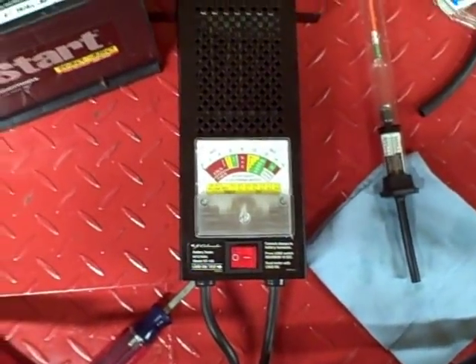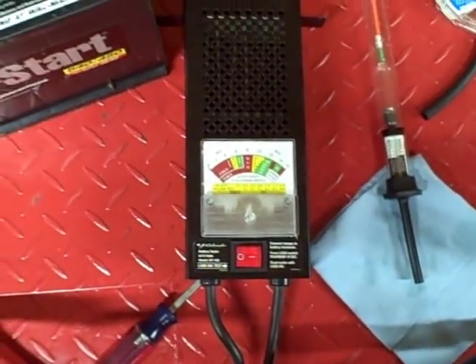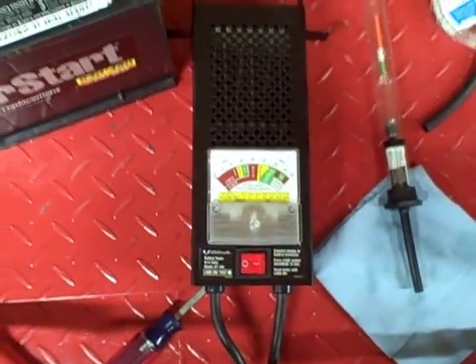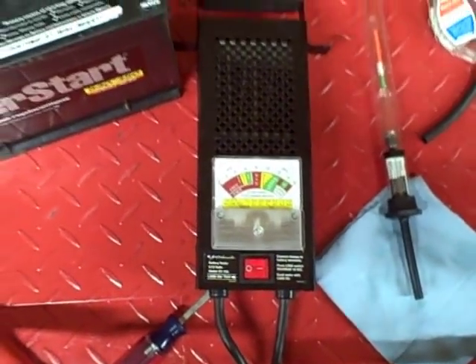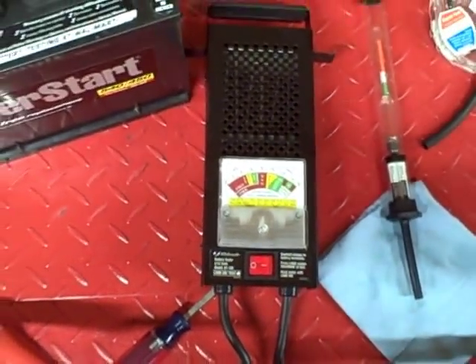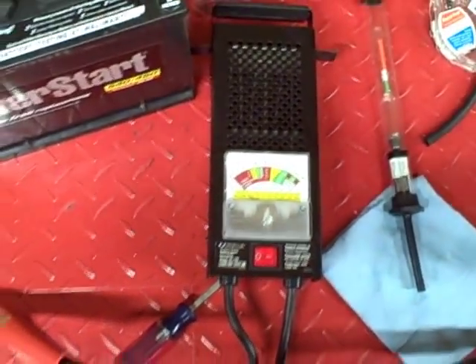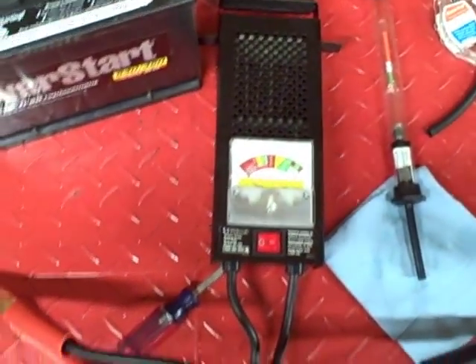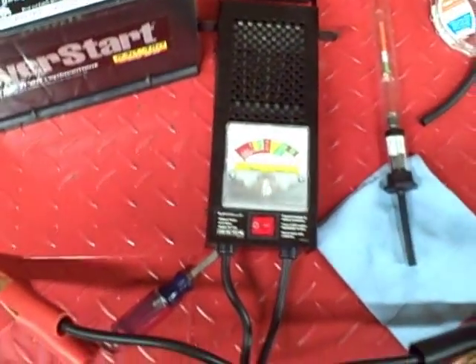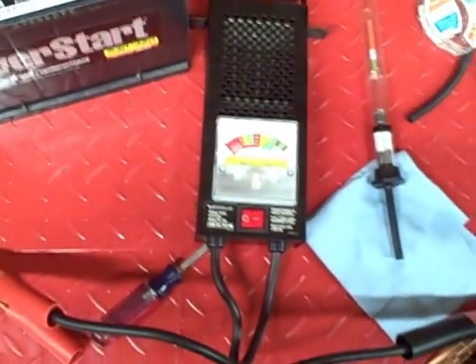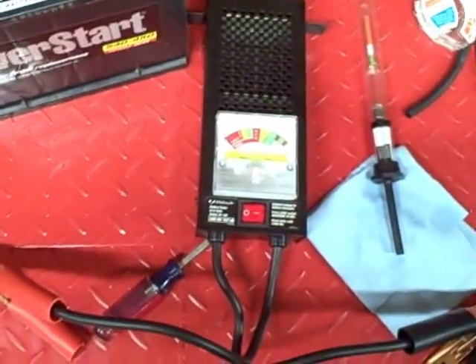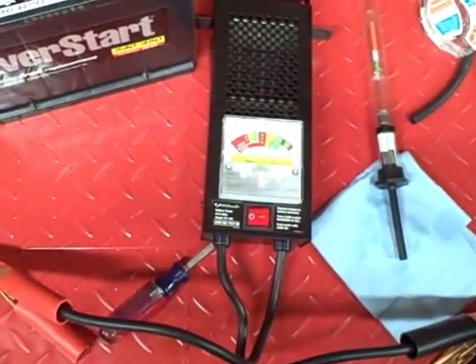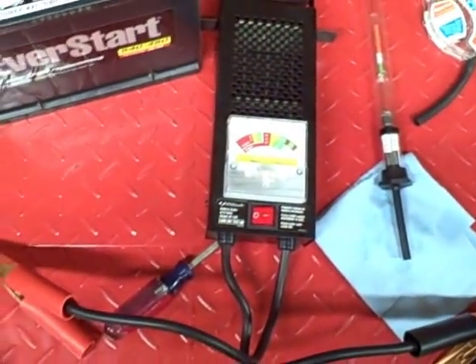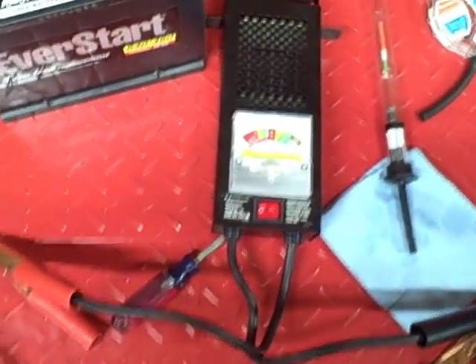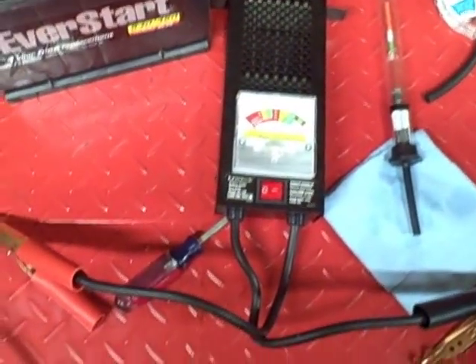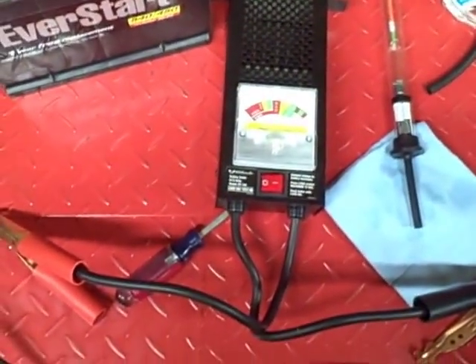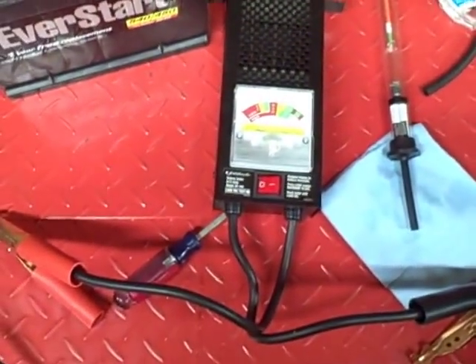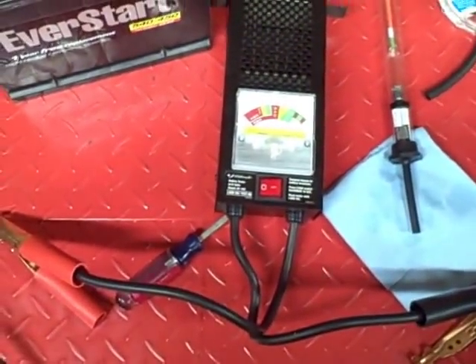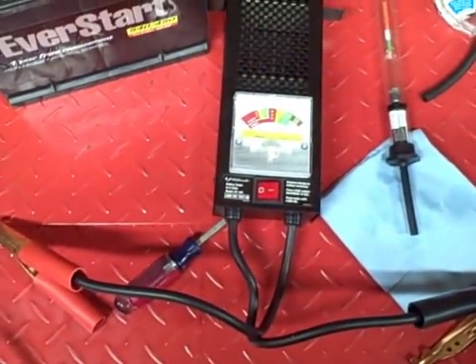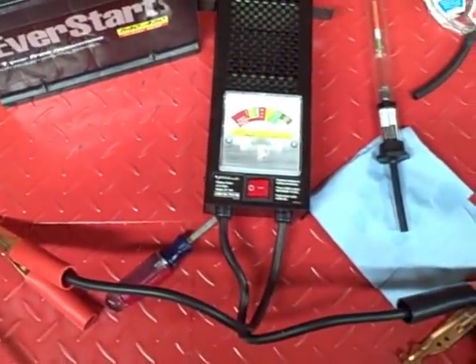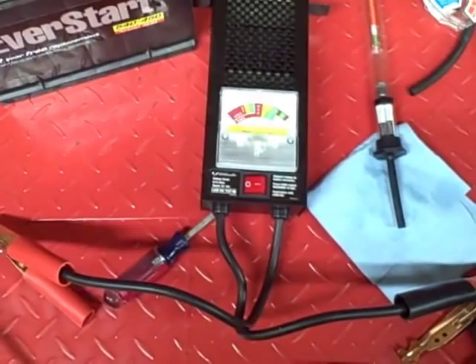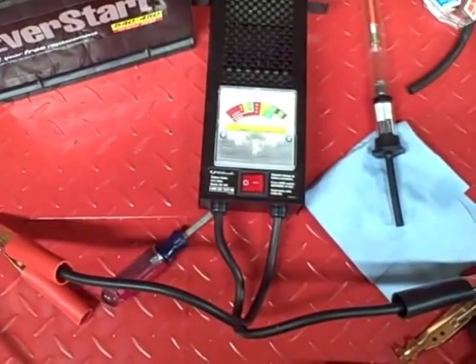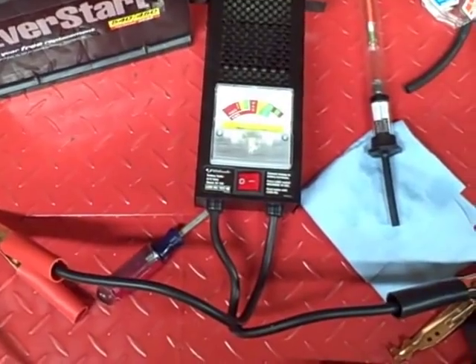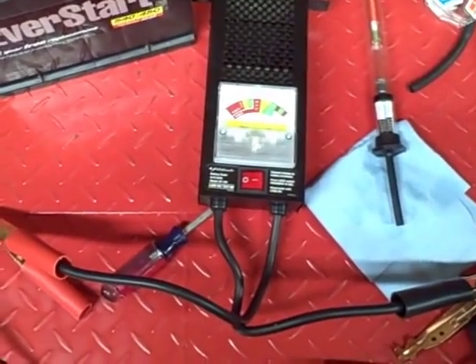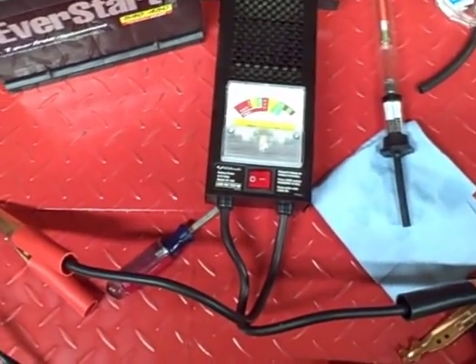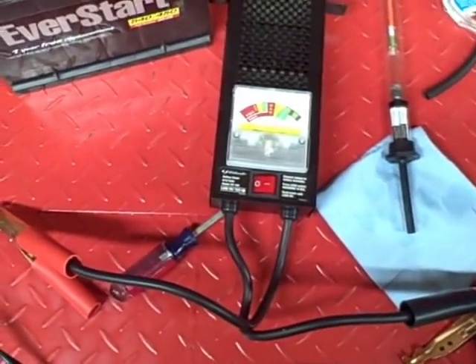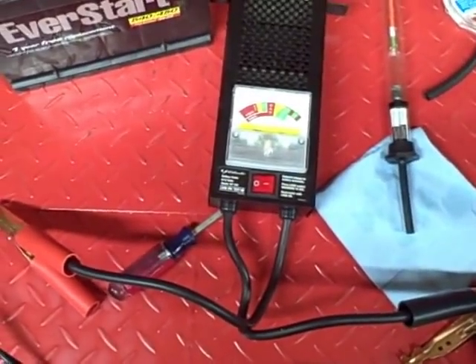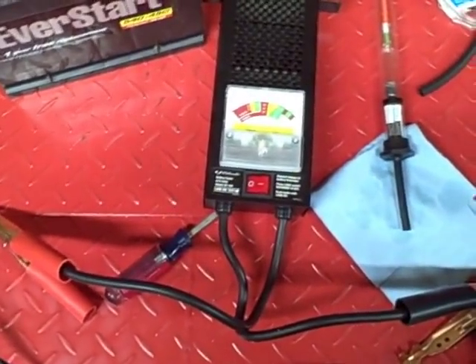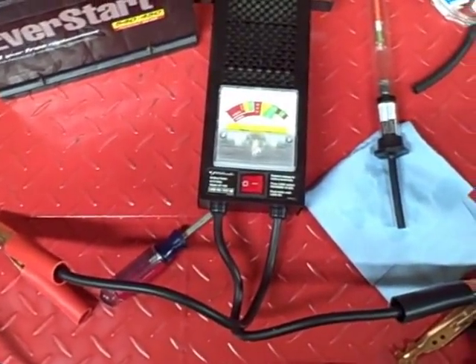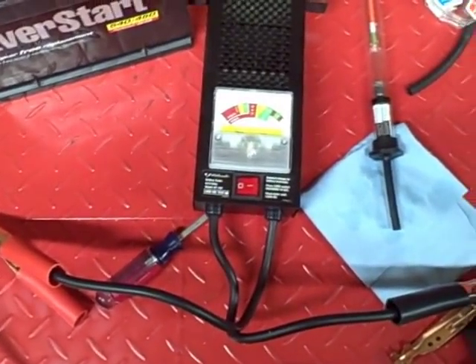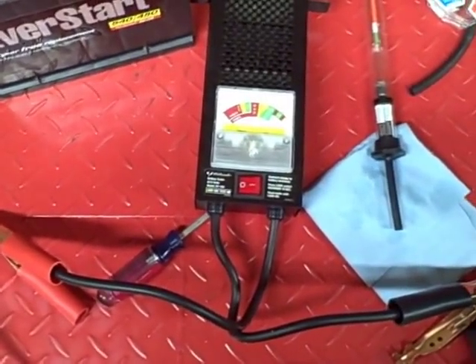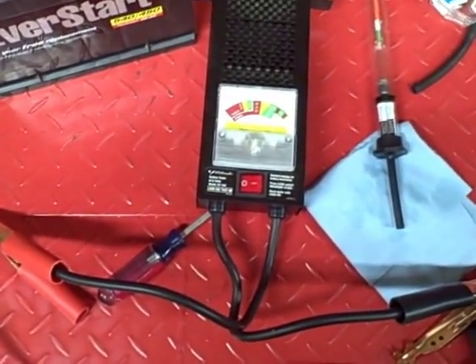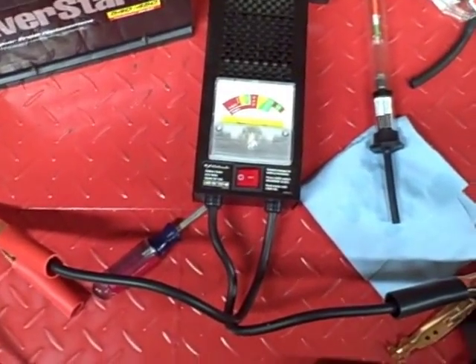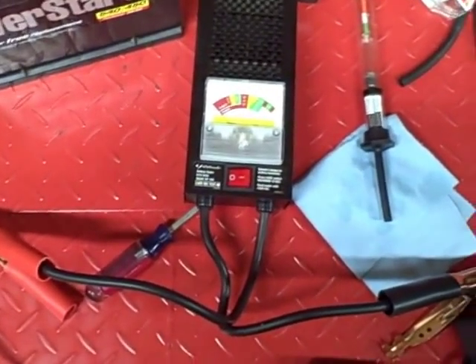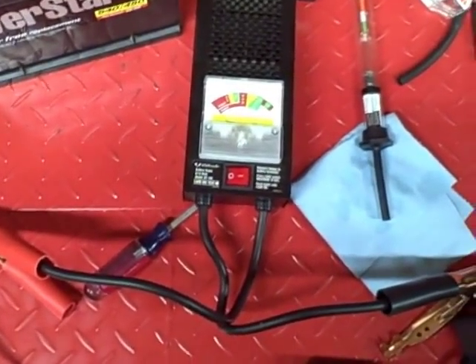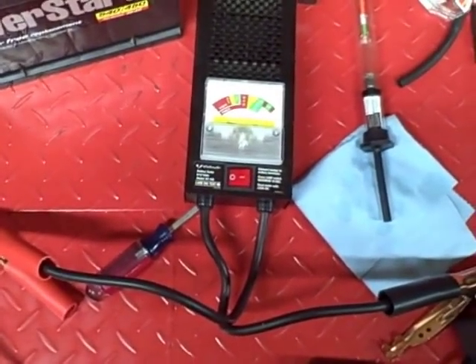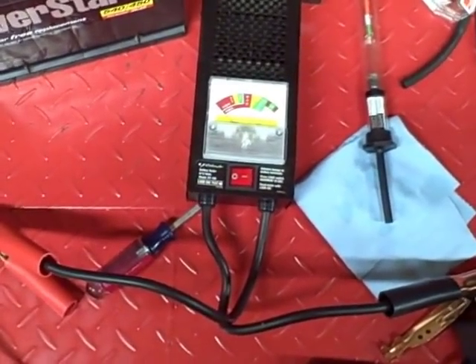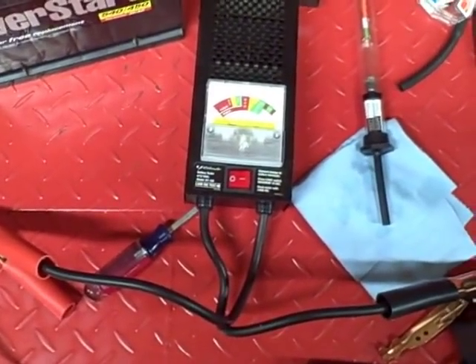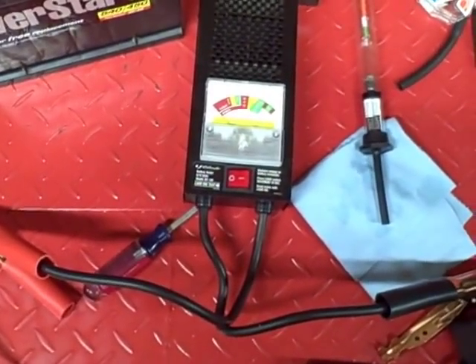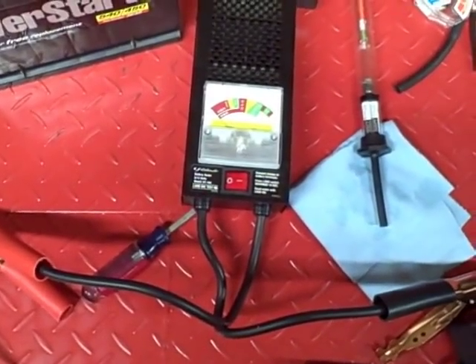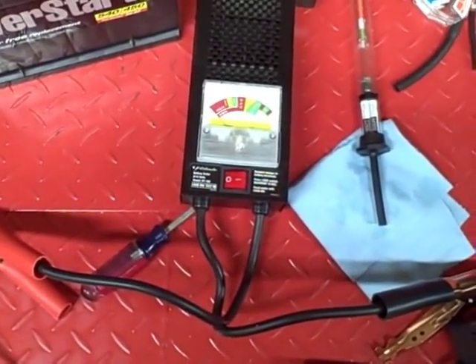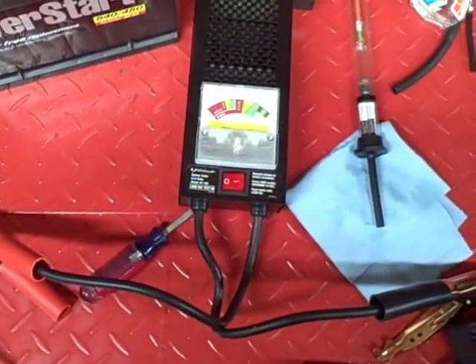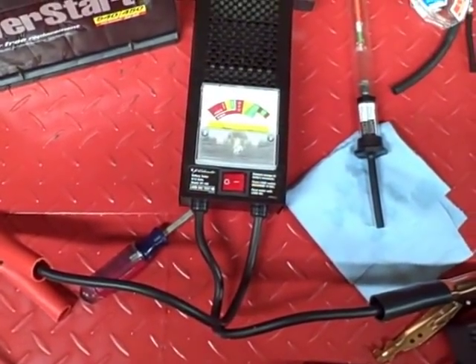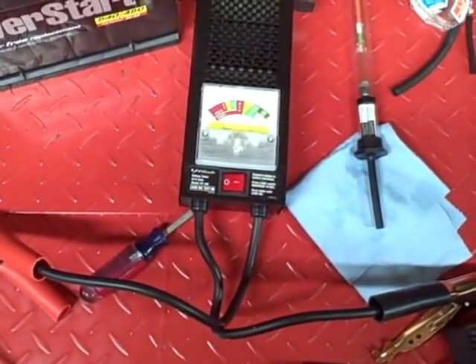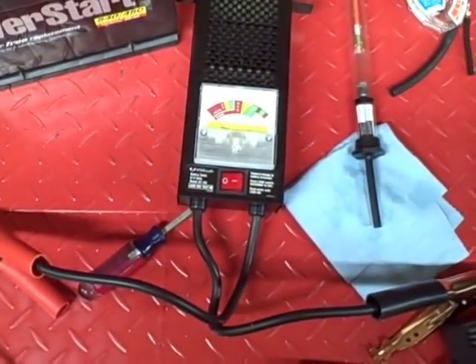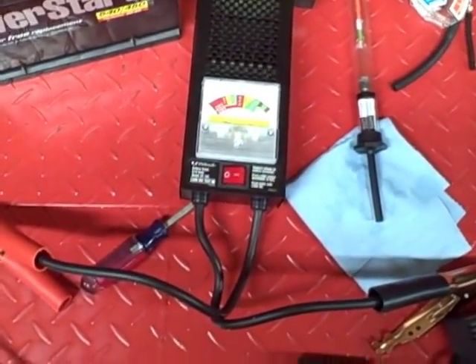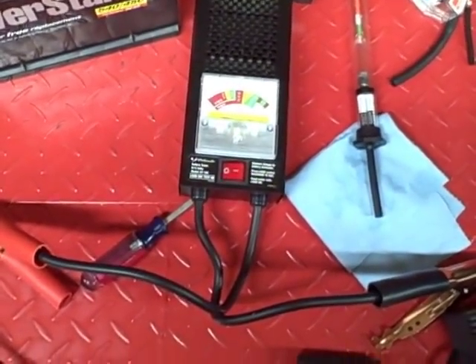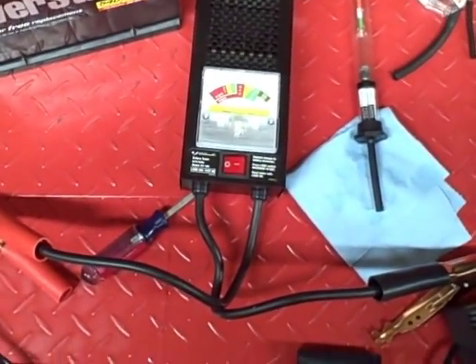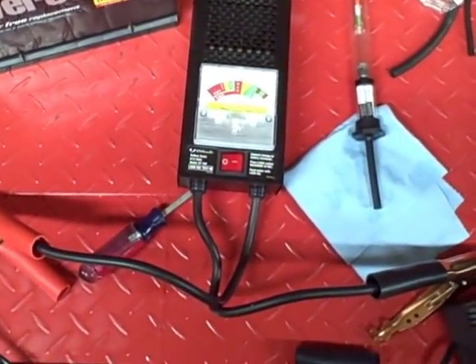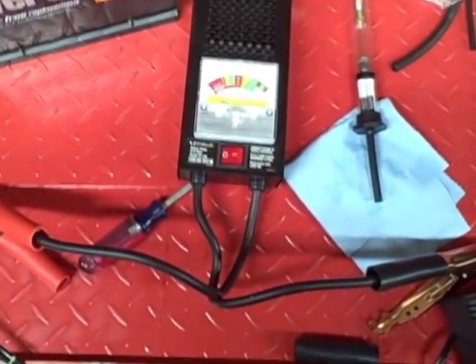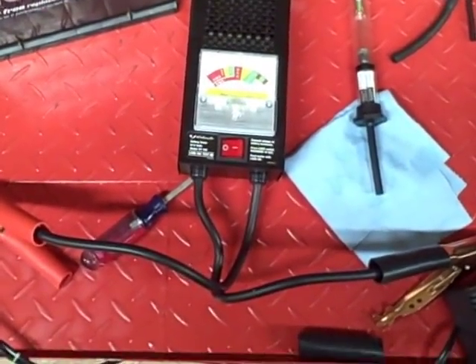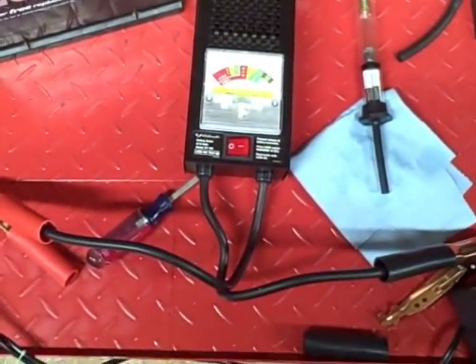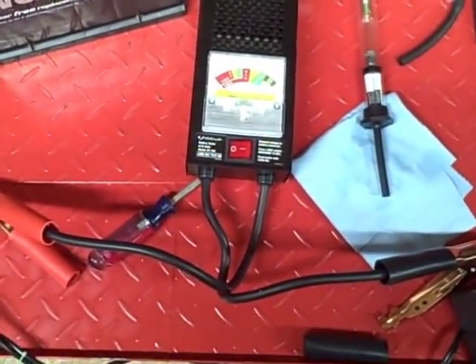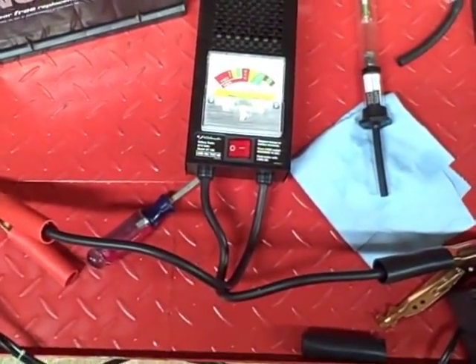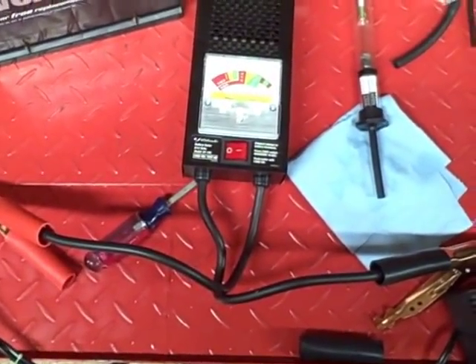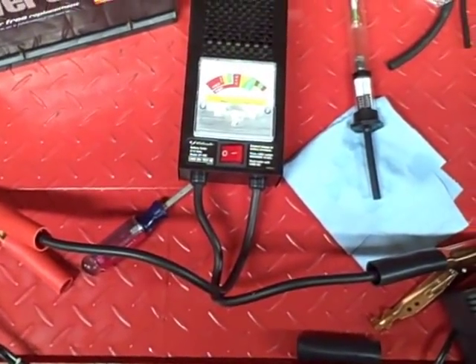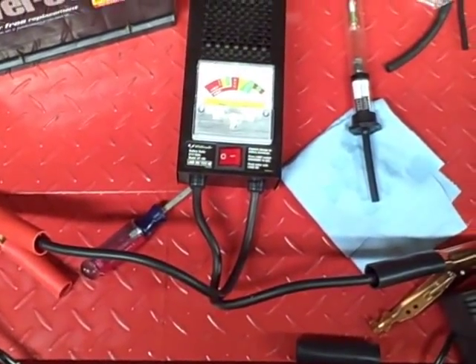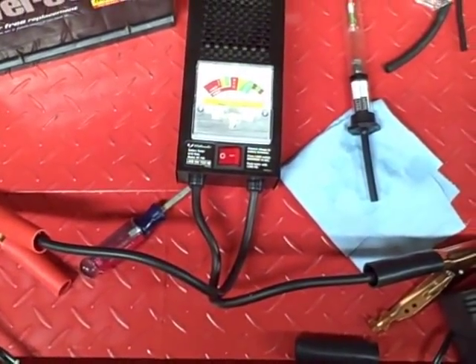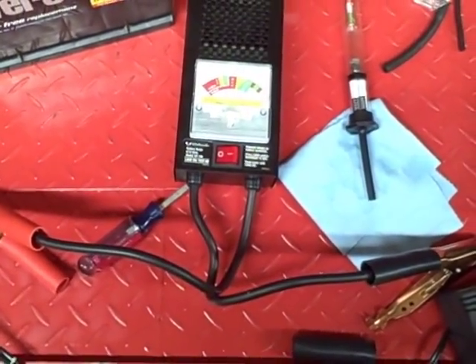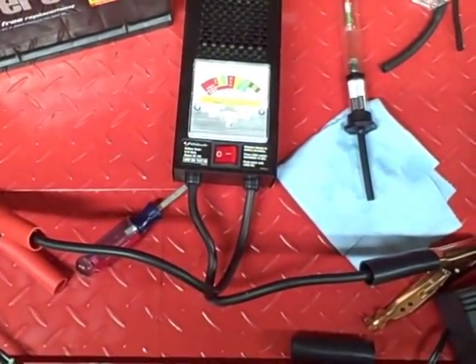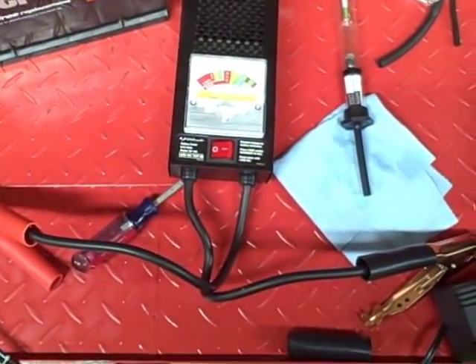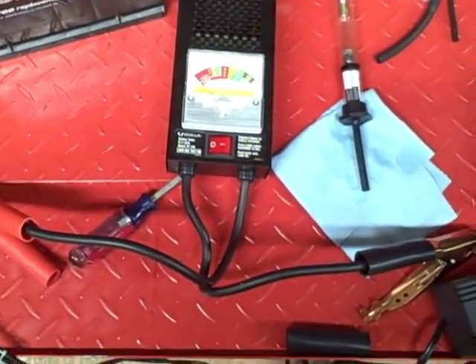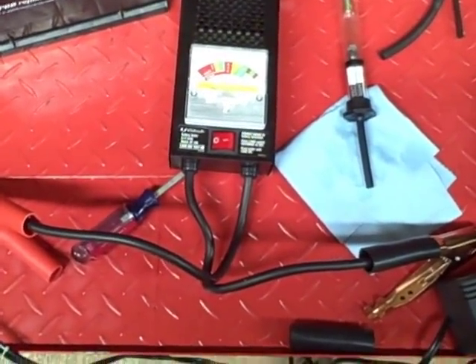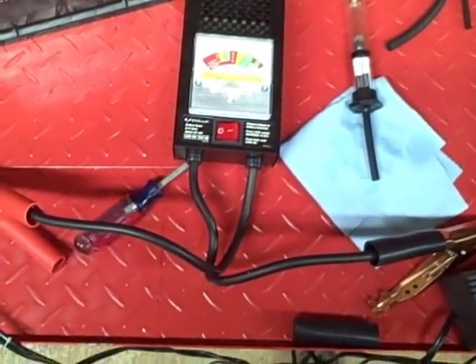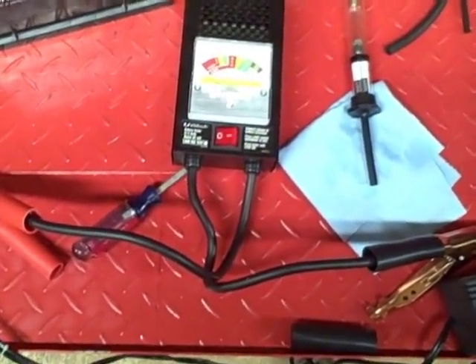Anyway, that's how you check a battery. I hope this video was helpful and I thank you for watching.